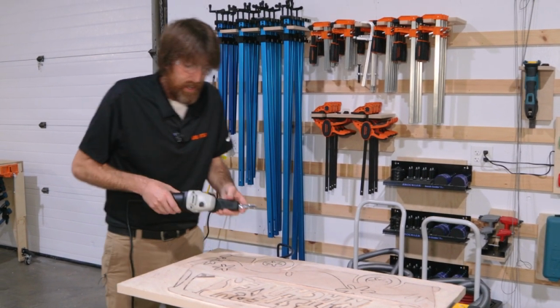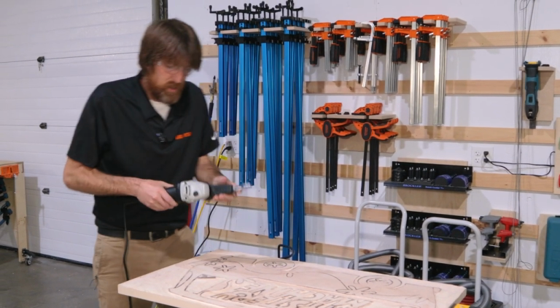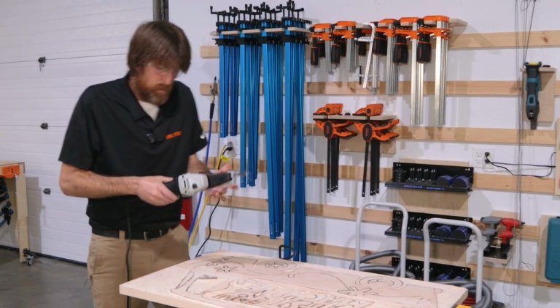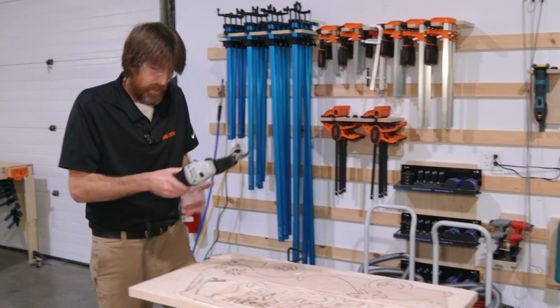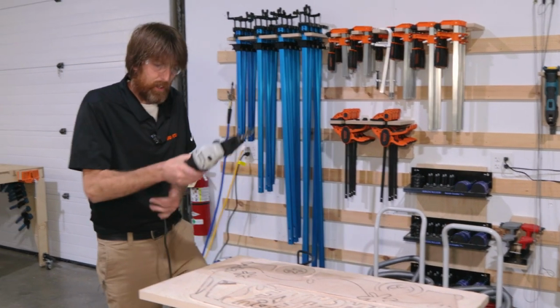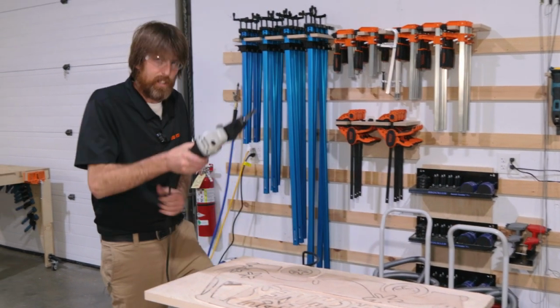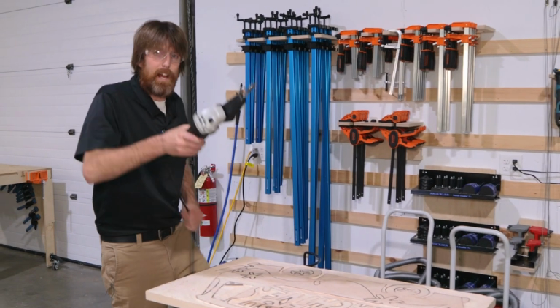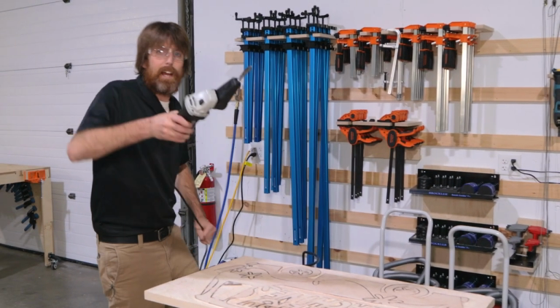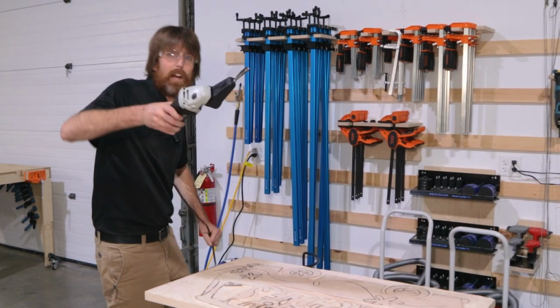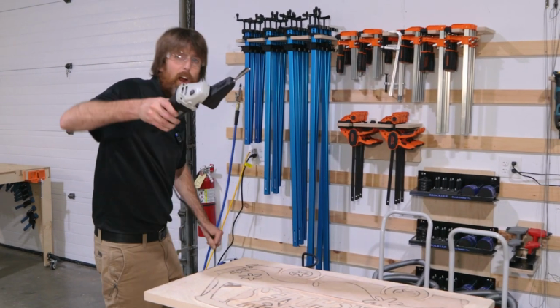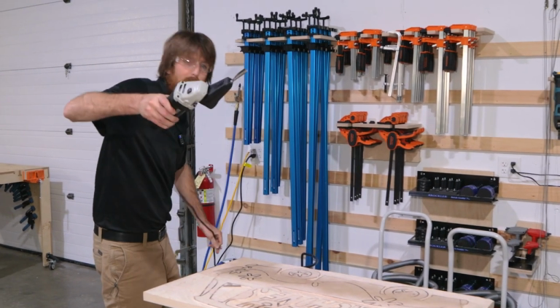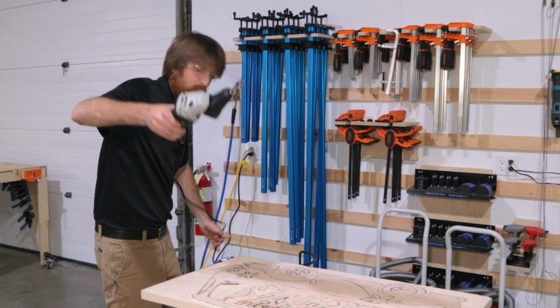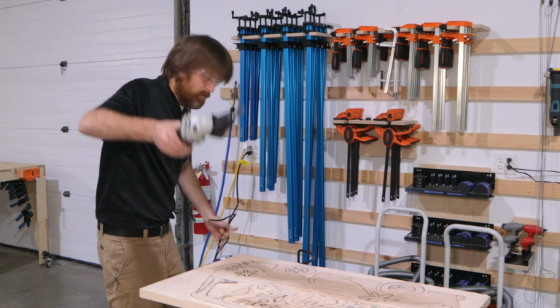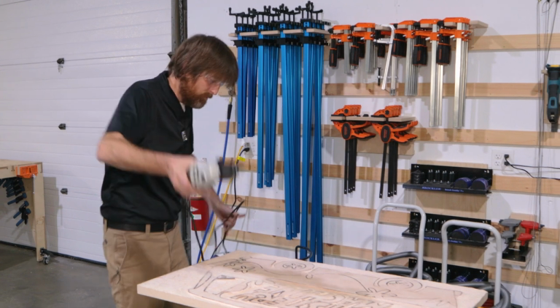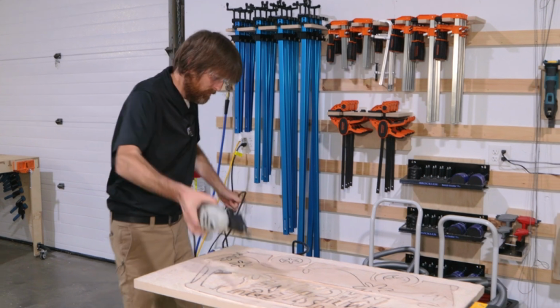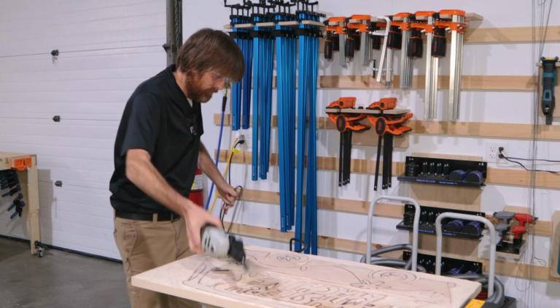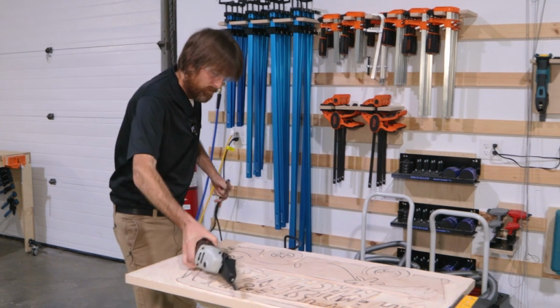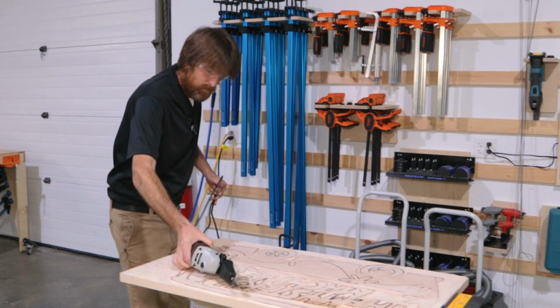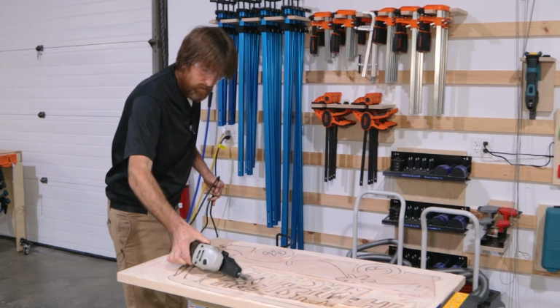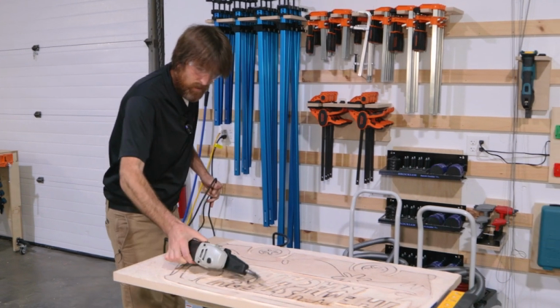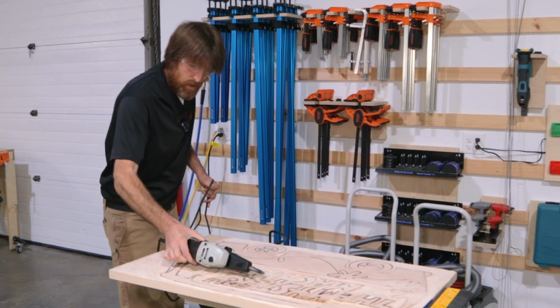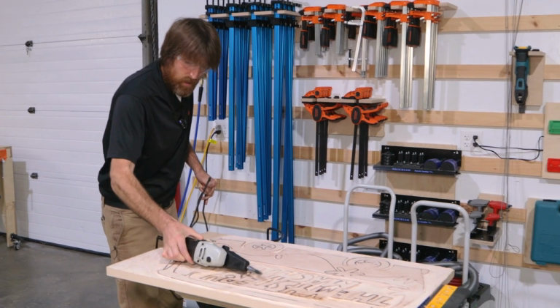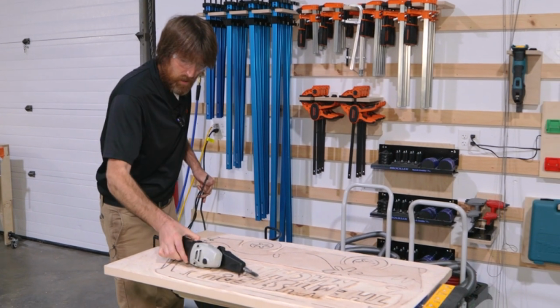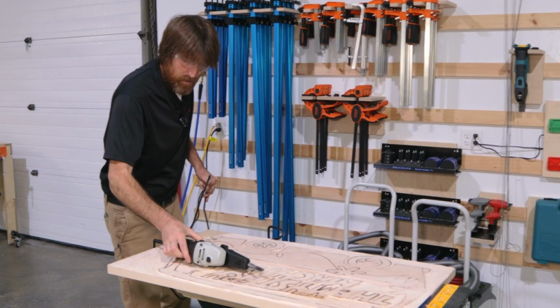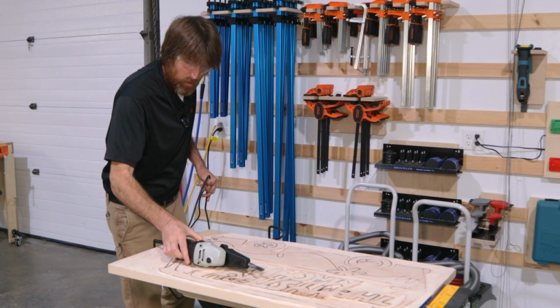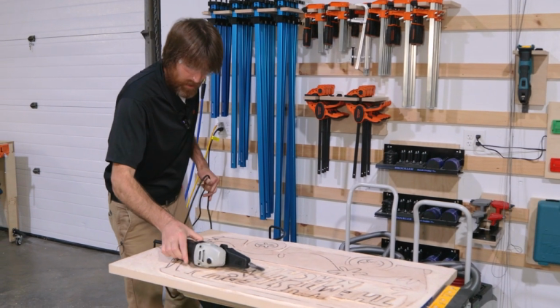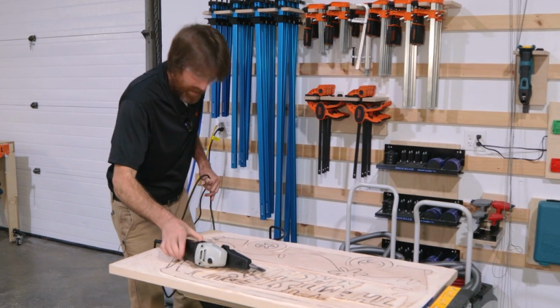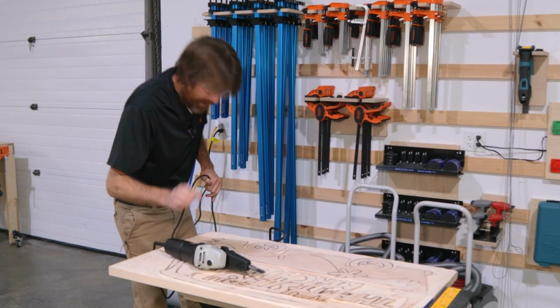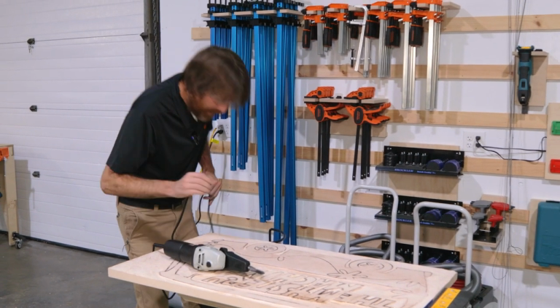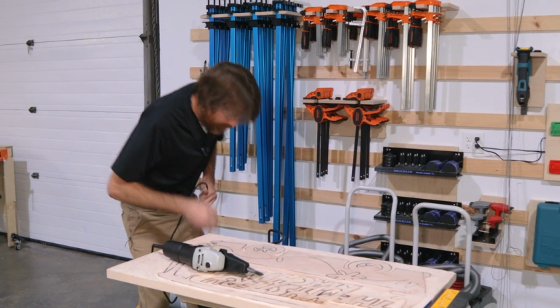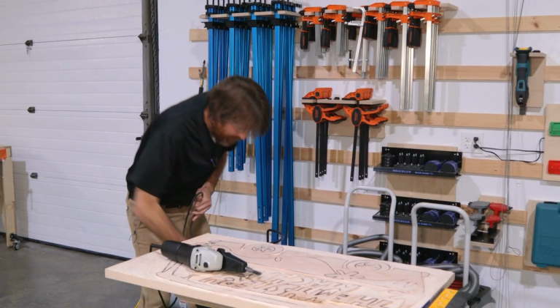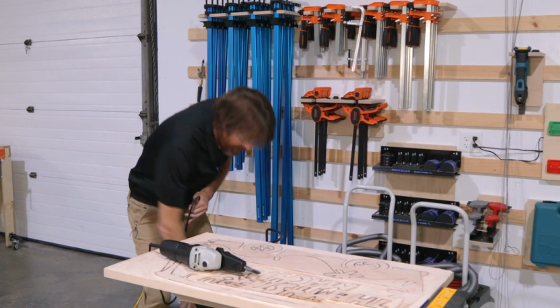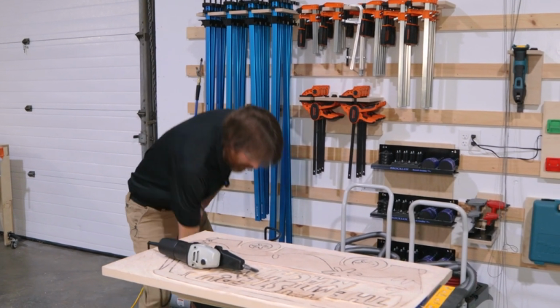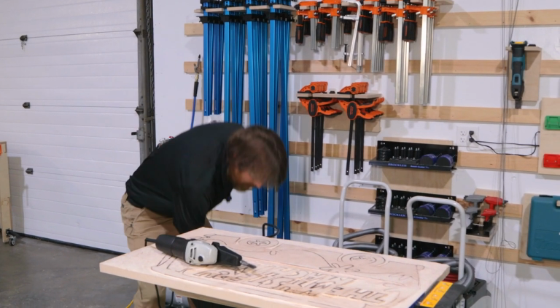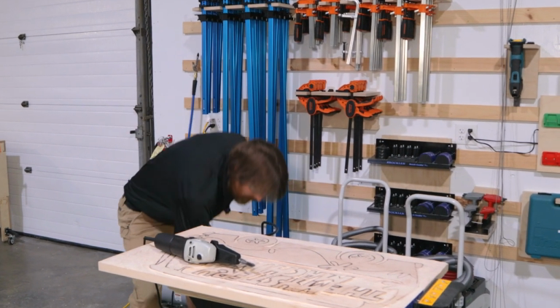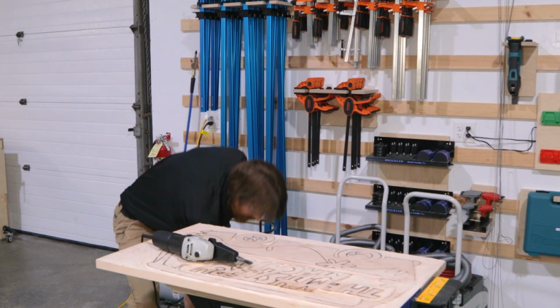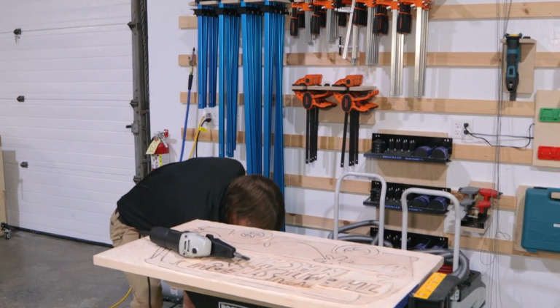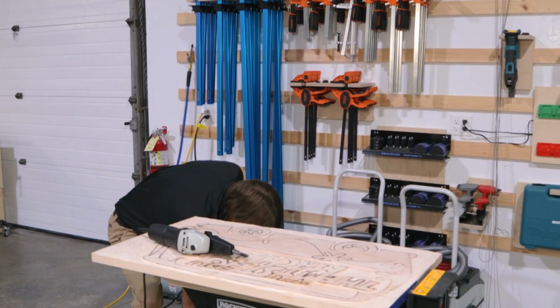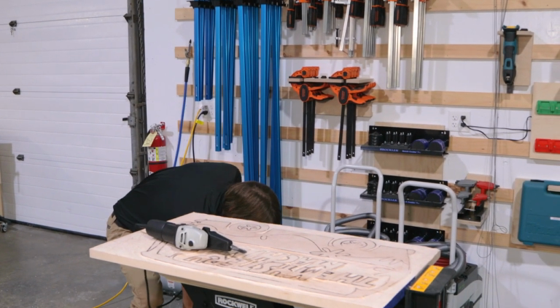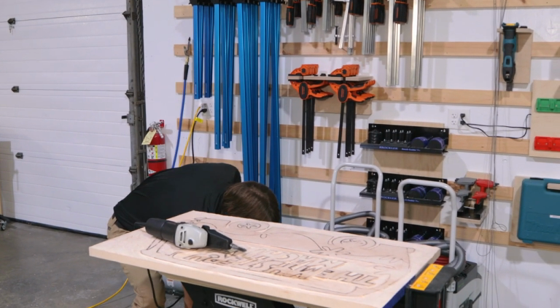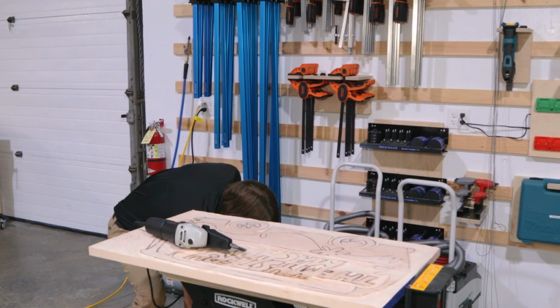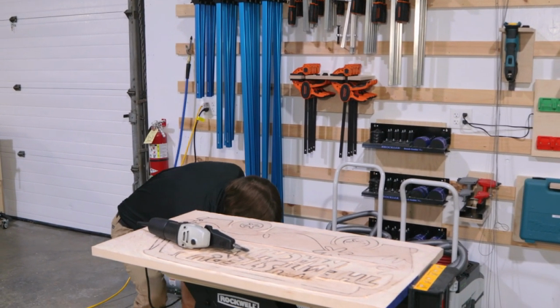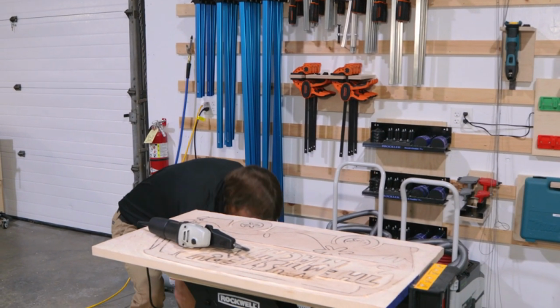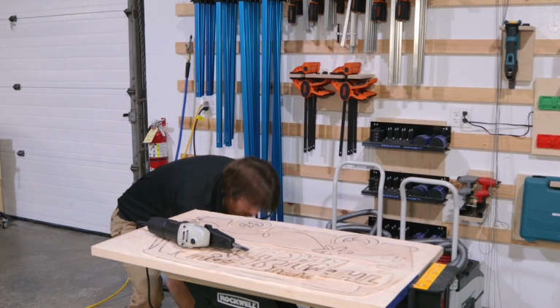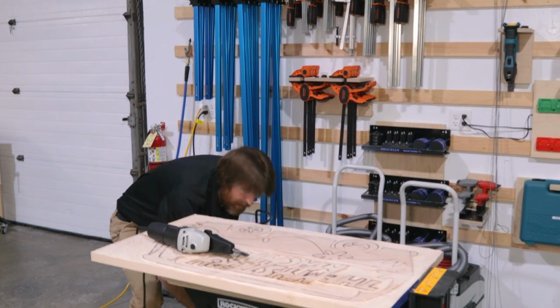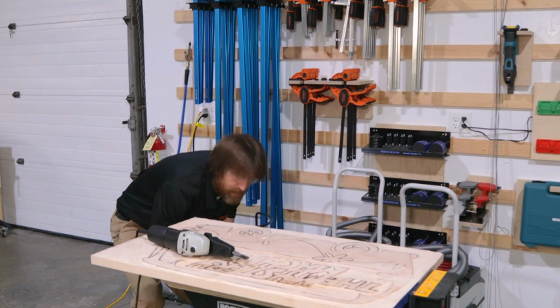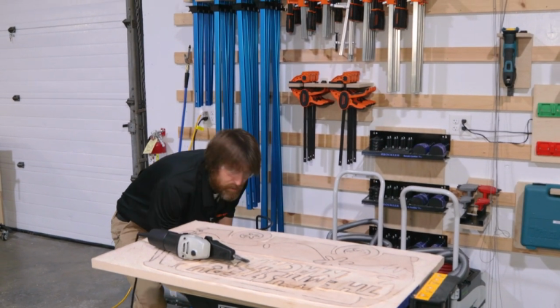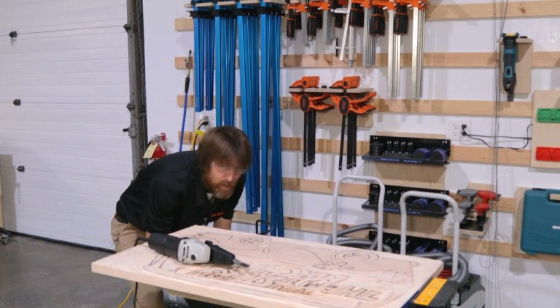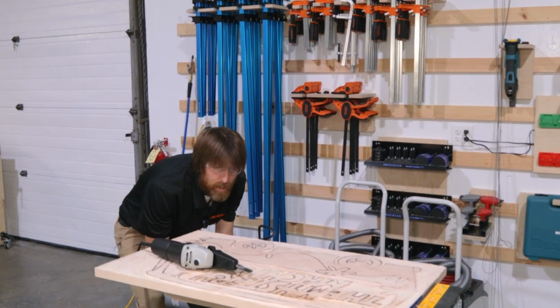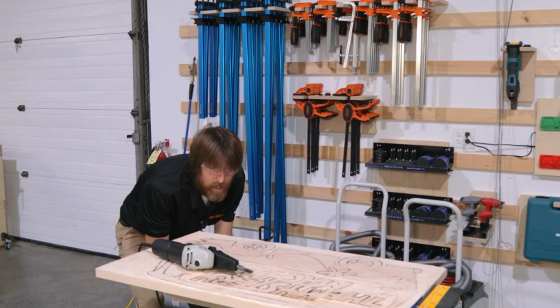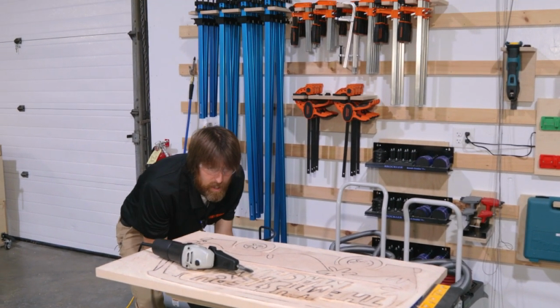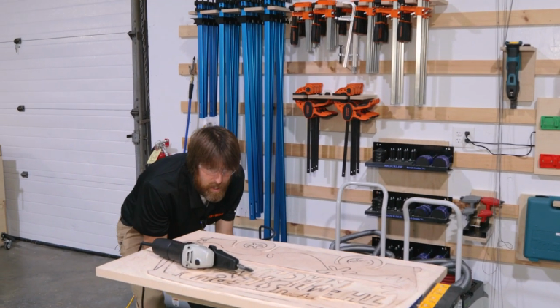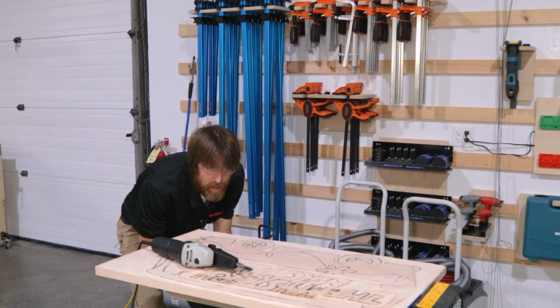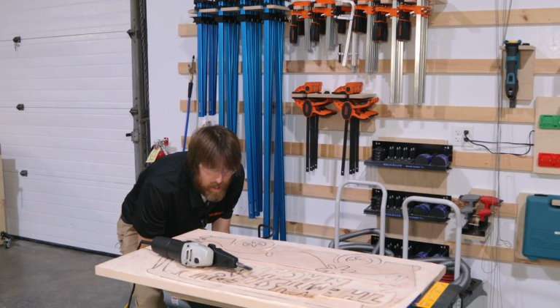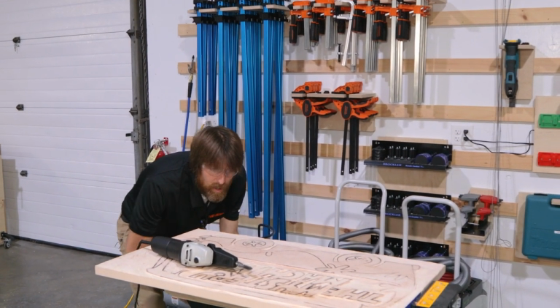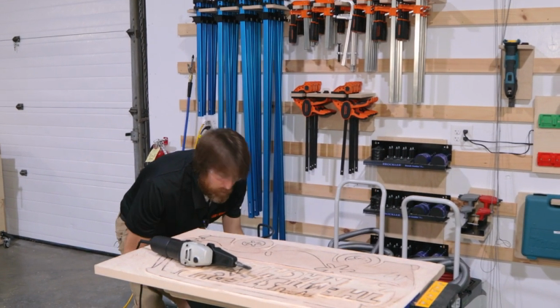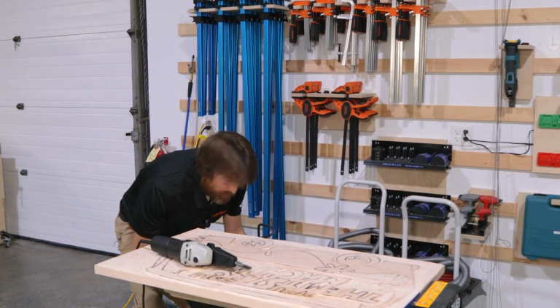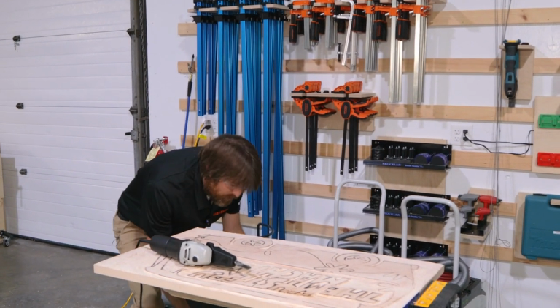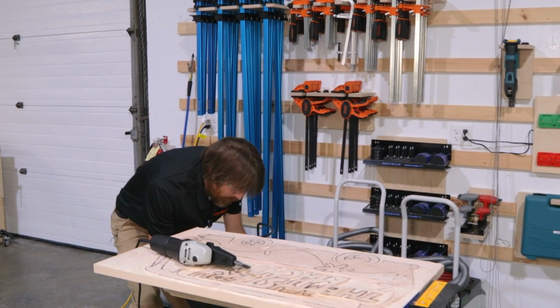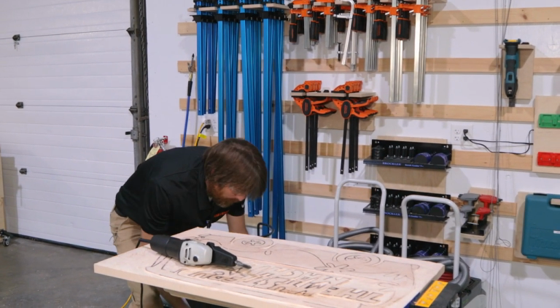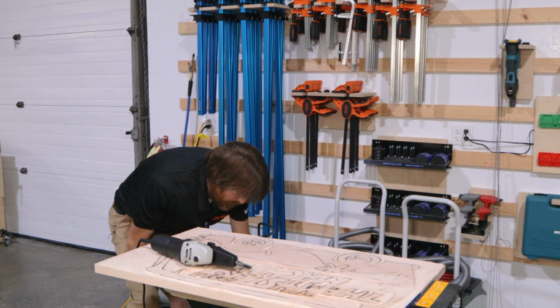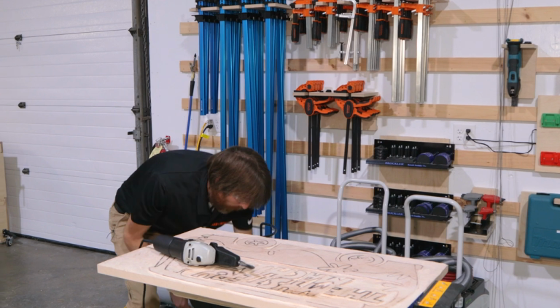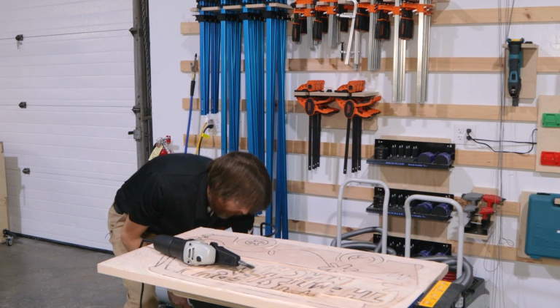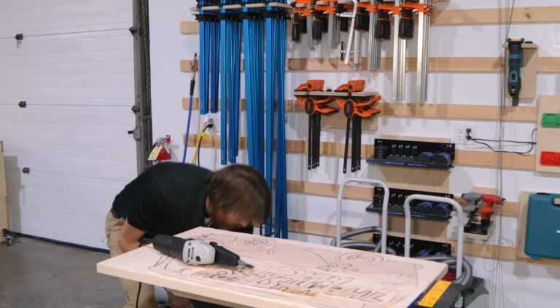It's been a good day carving. I think we're going to hang it up for the night, come back and finish it up tomorrow.